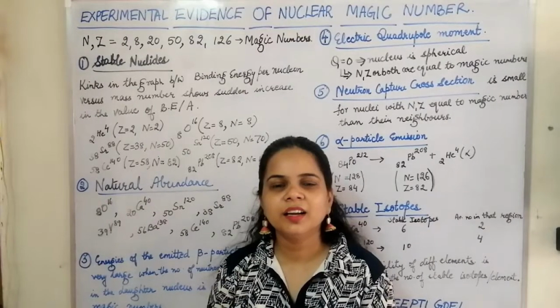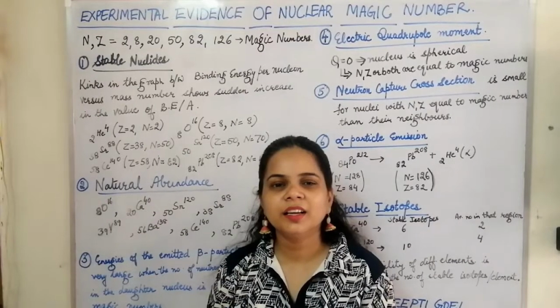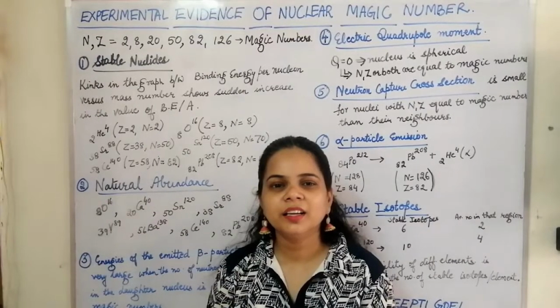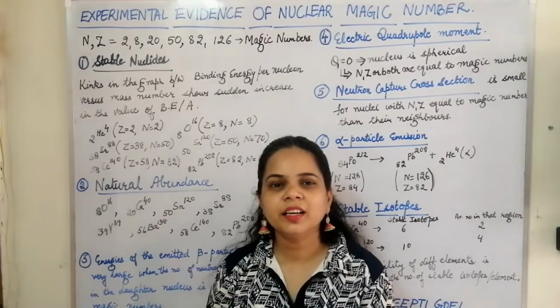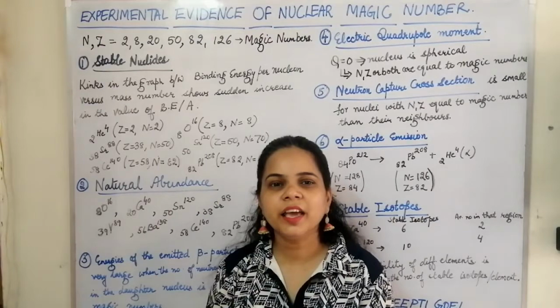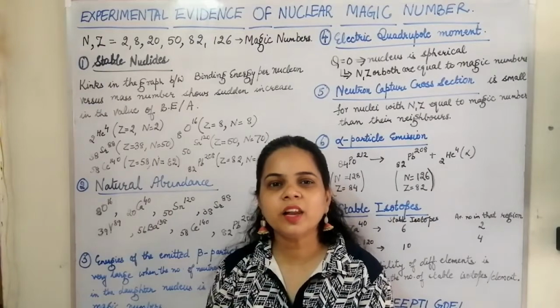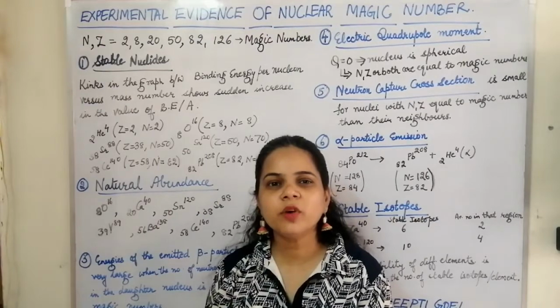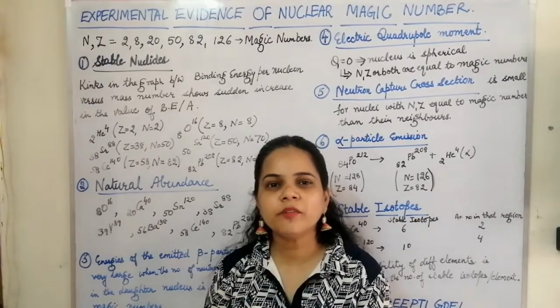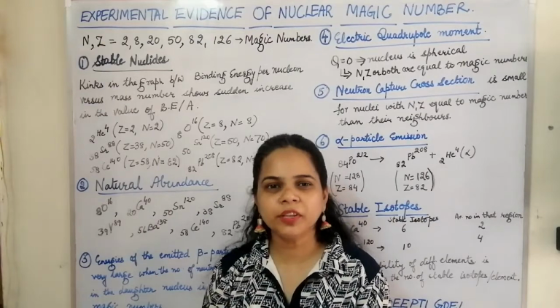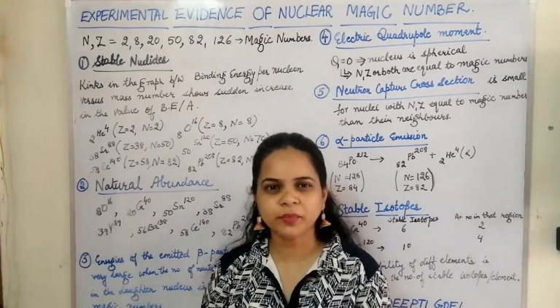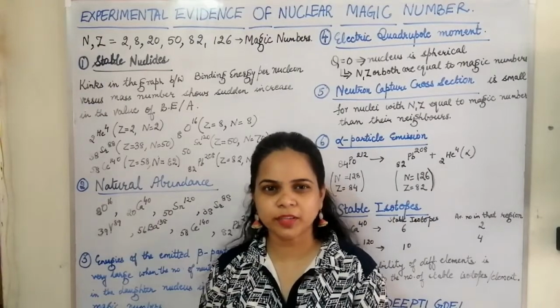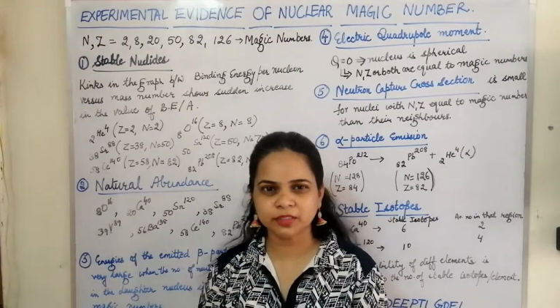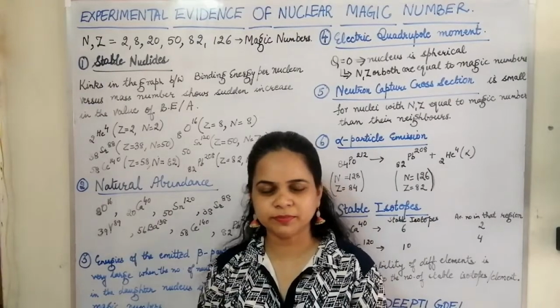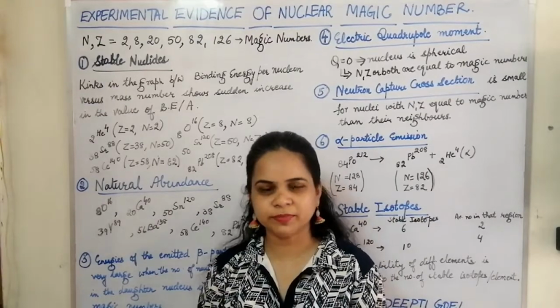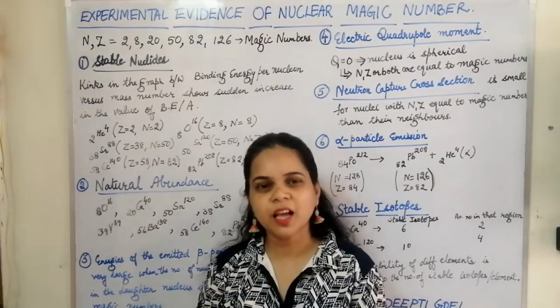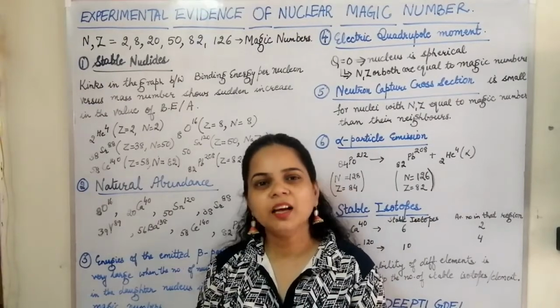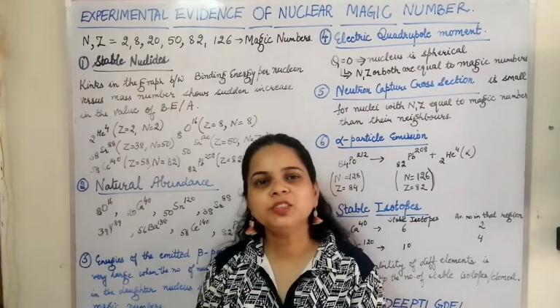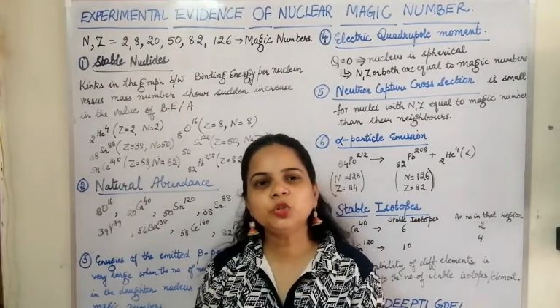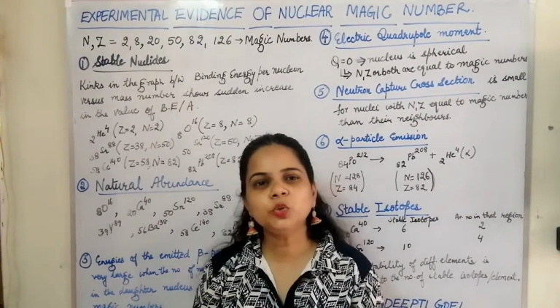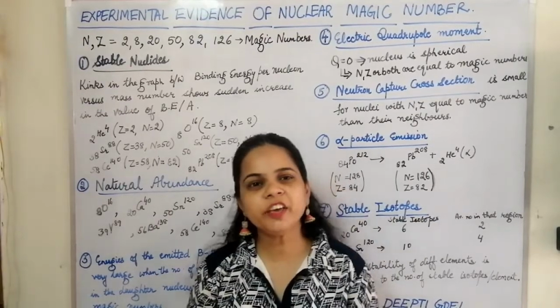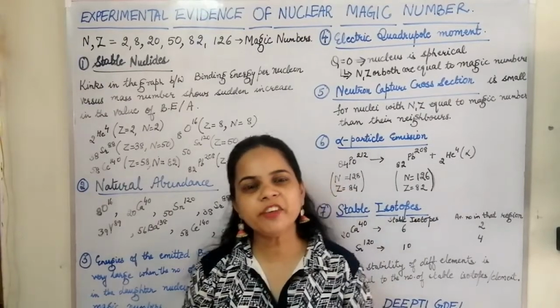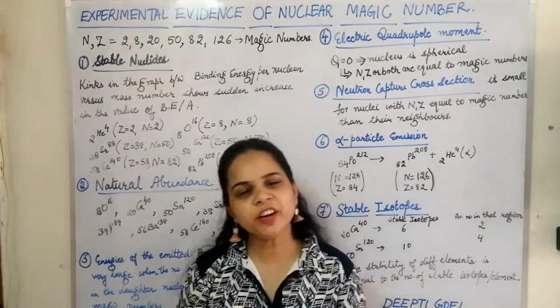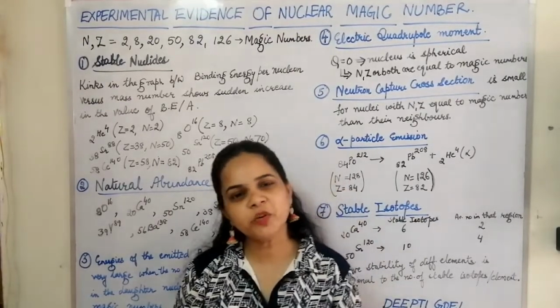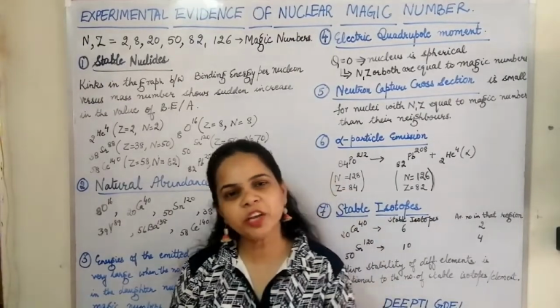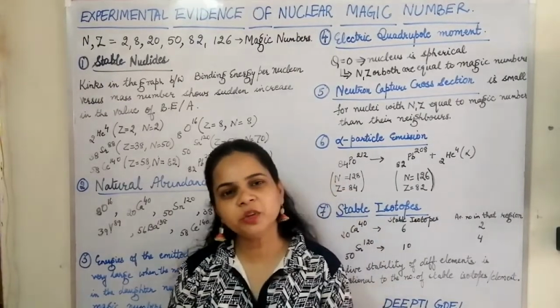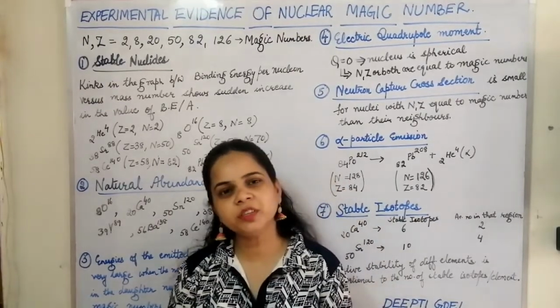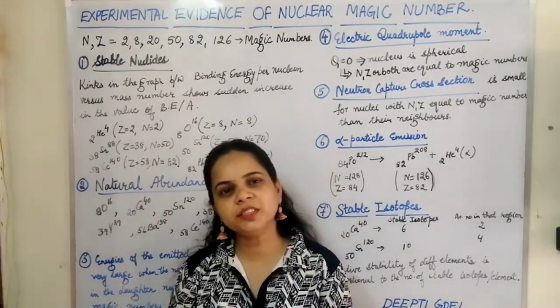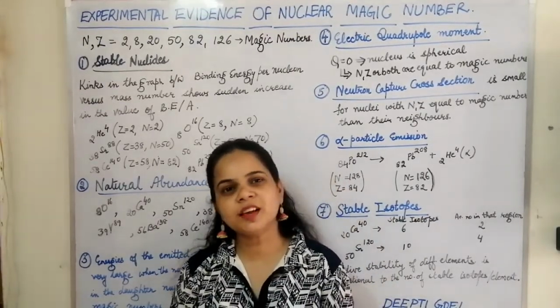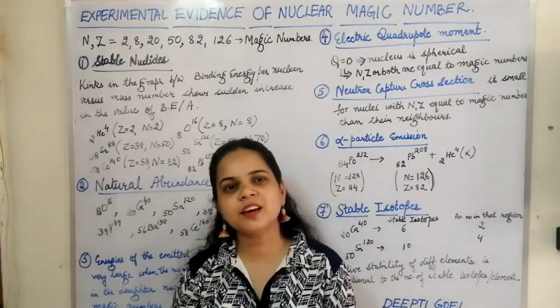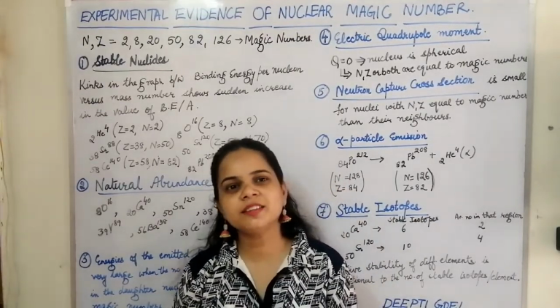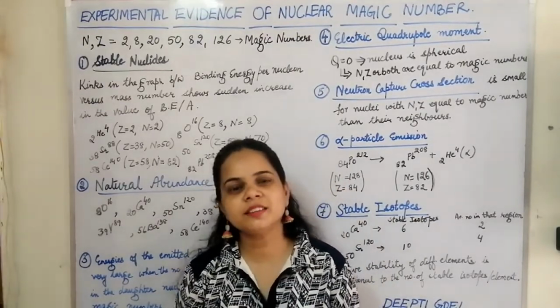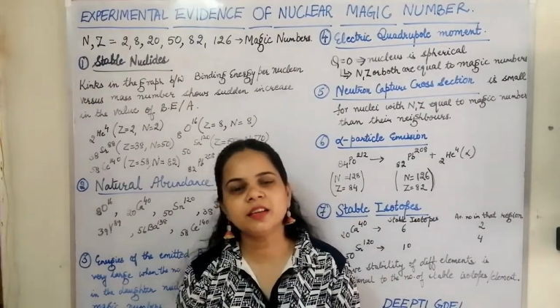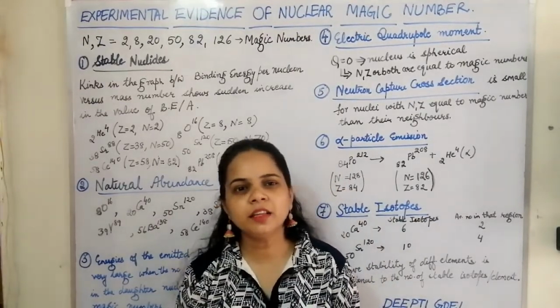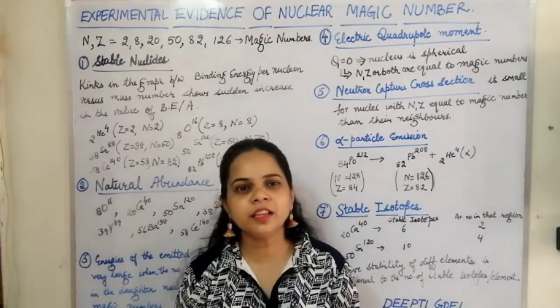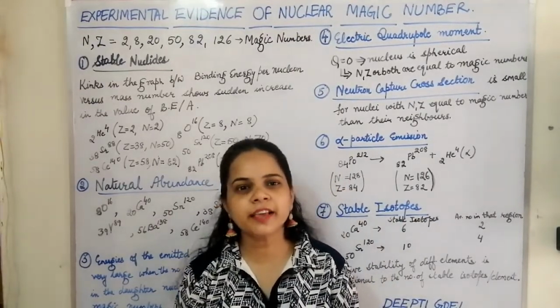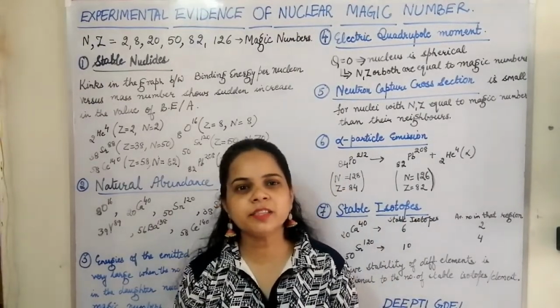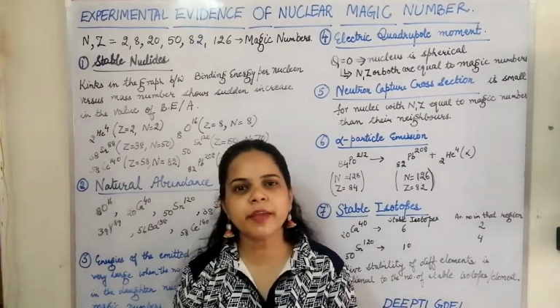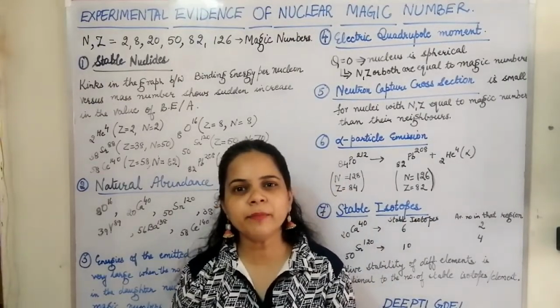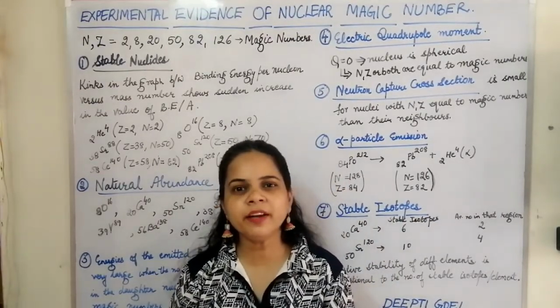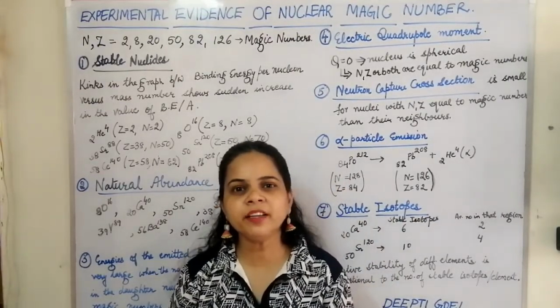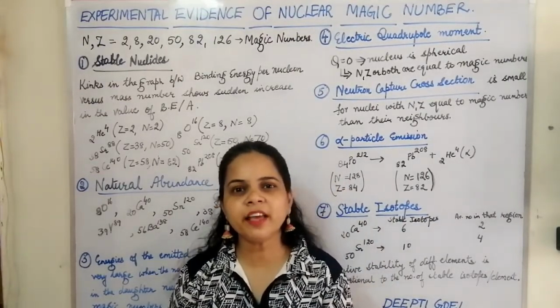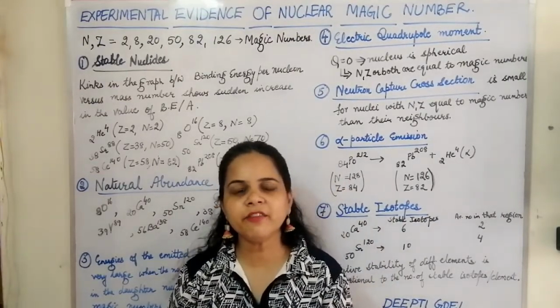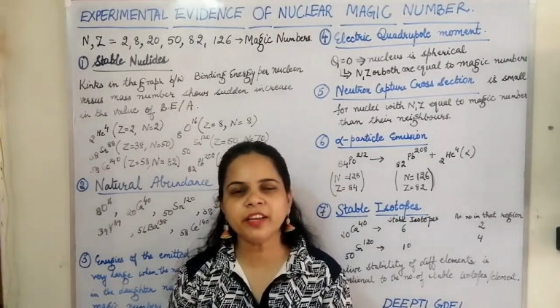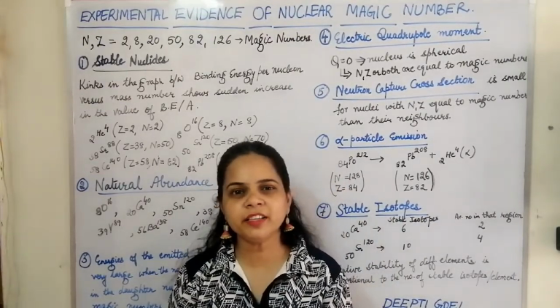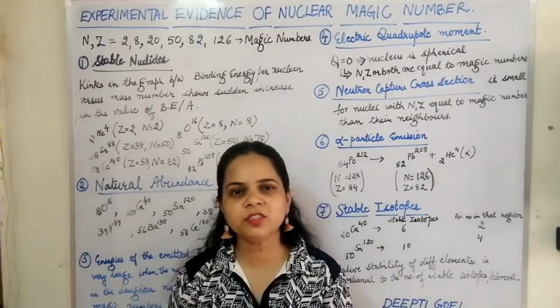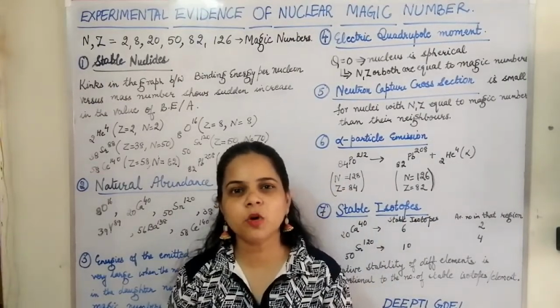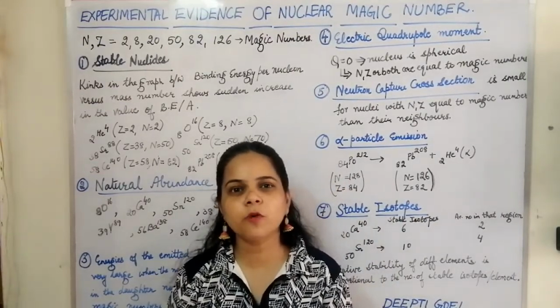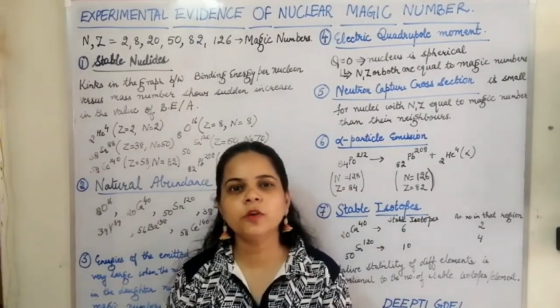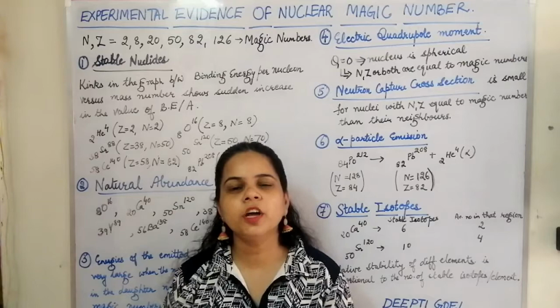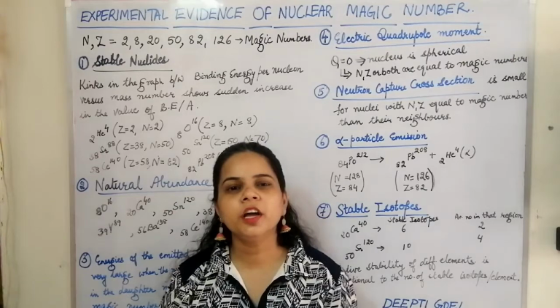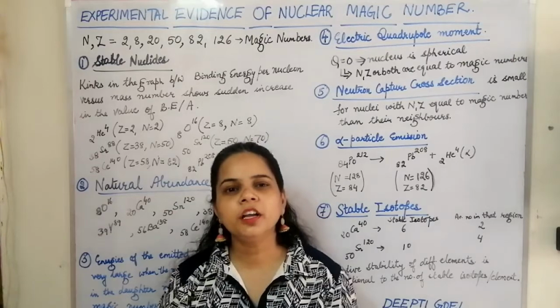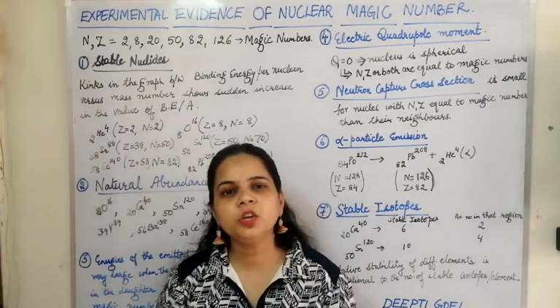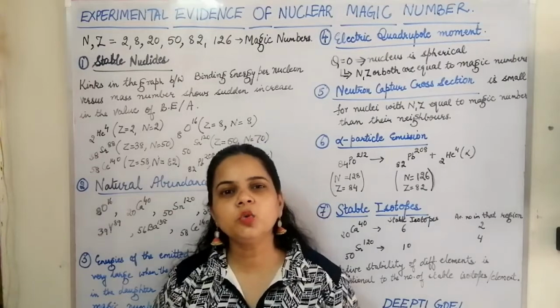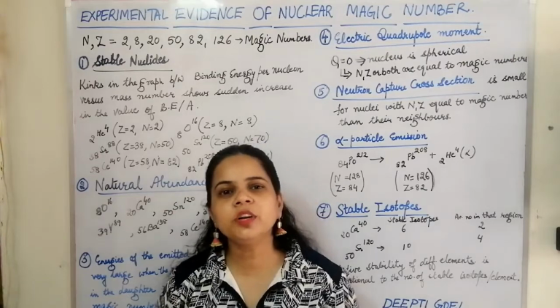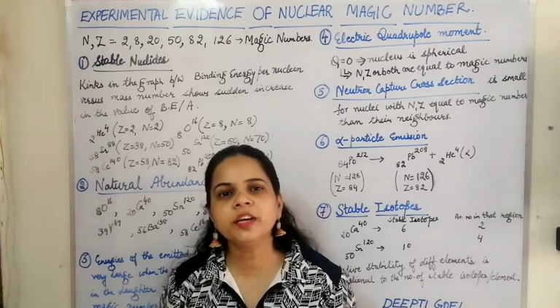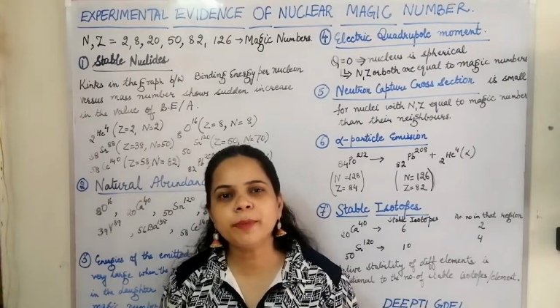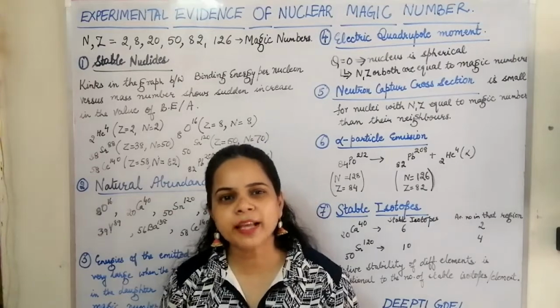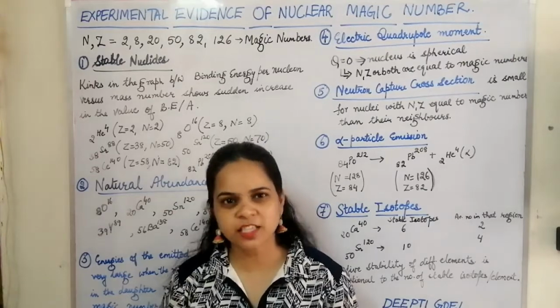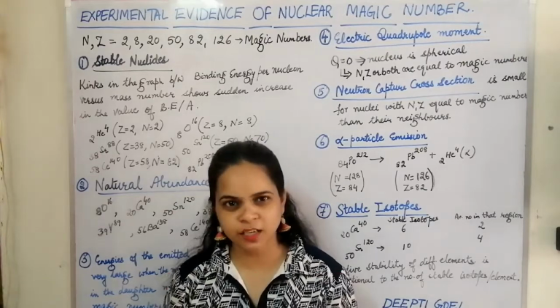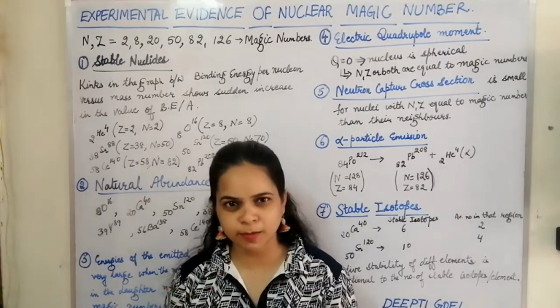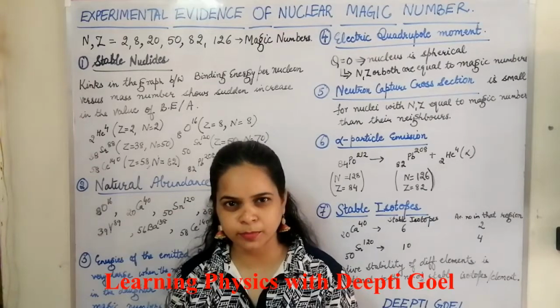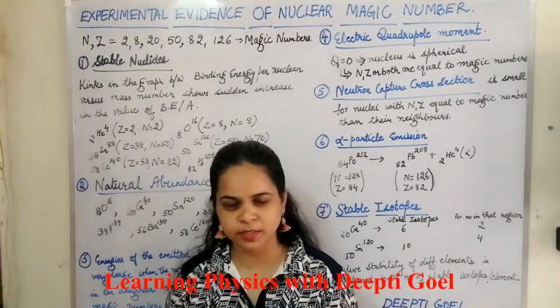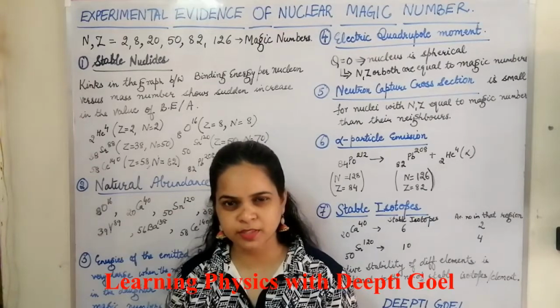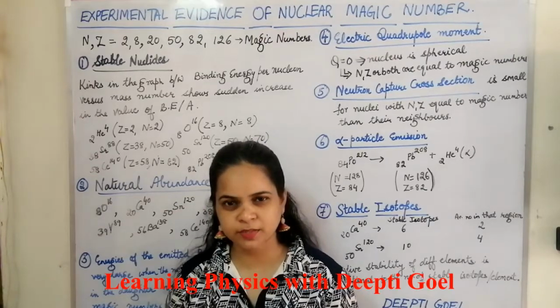Hello everyone. Today we are going to discuss the experimental evidence of nuclear magic numbers.